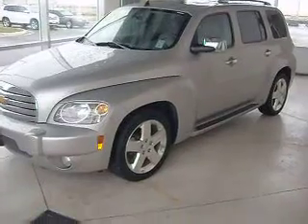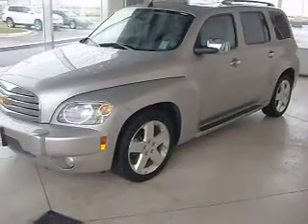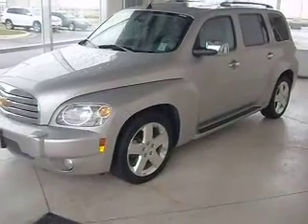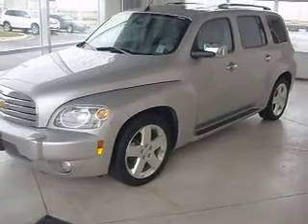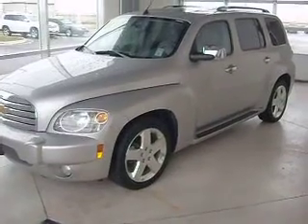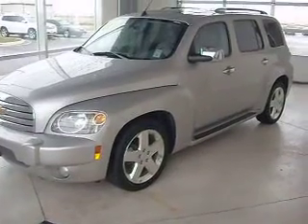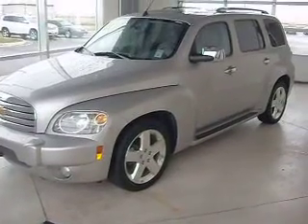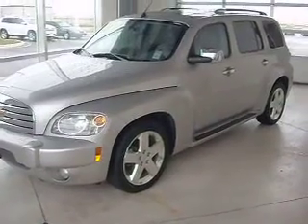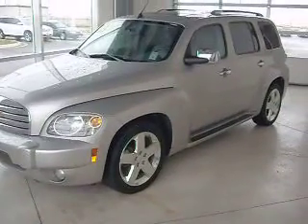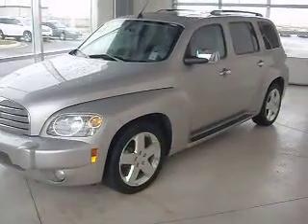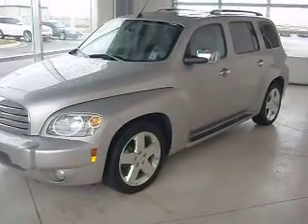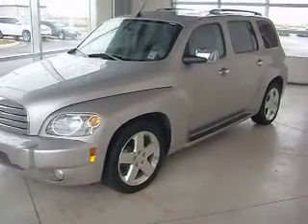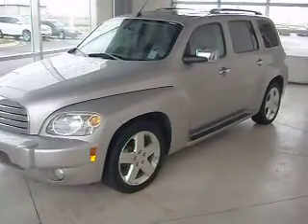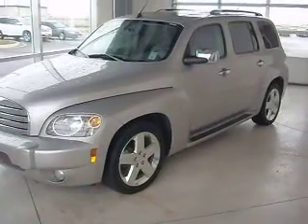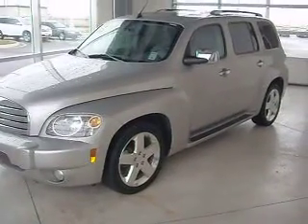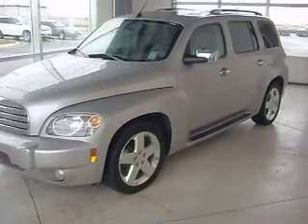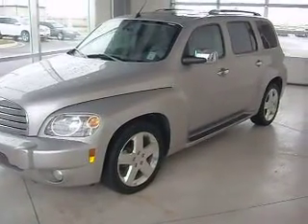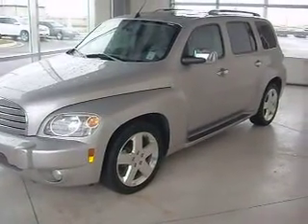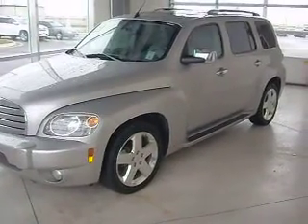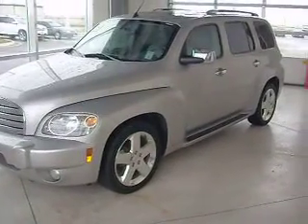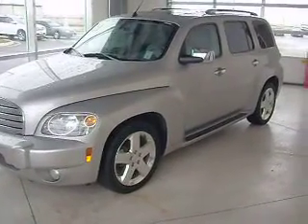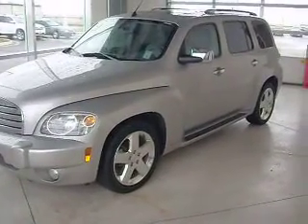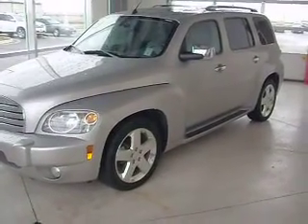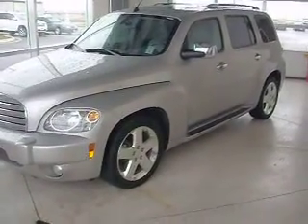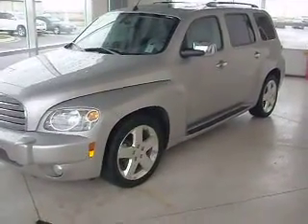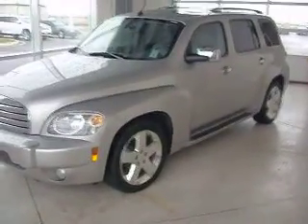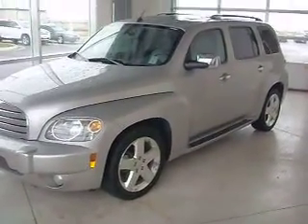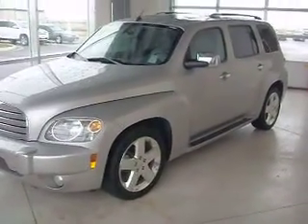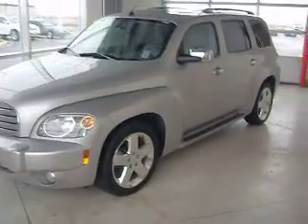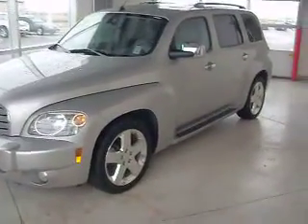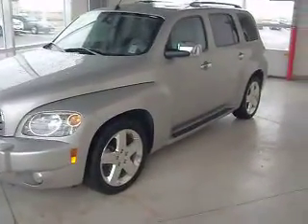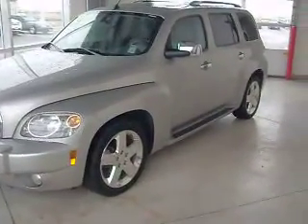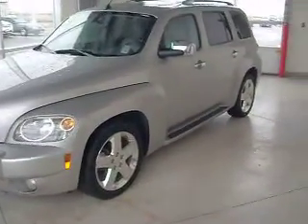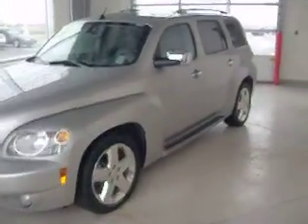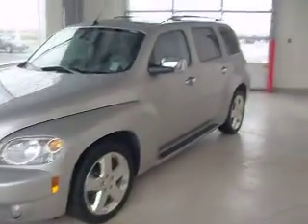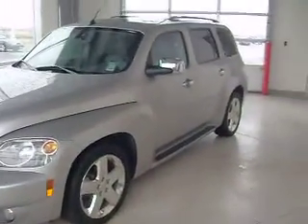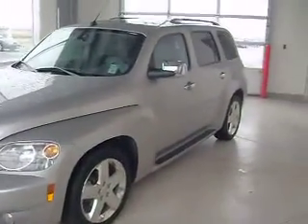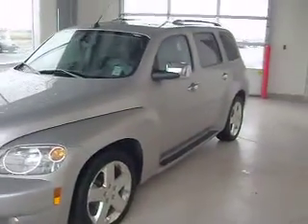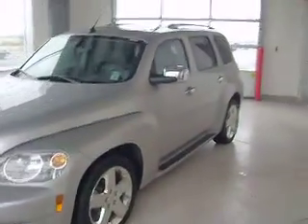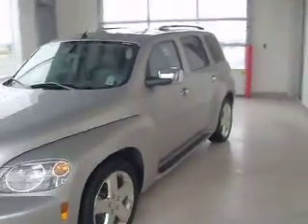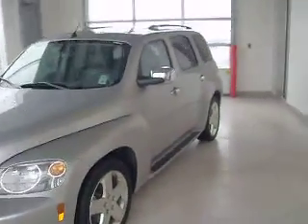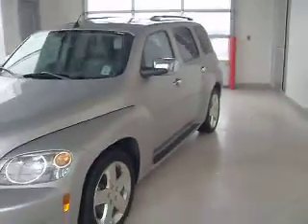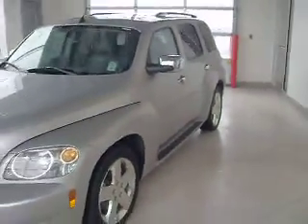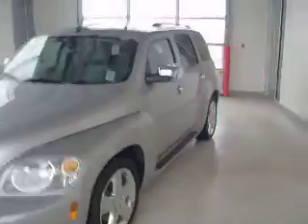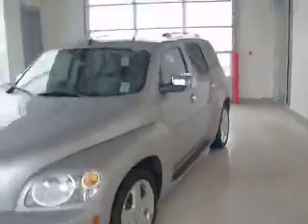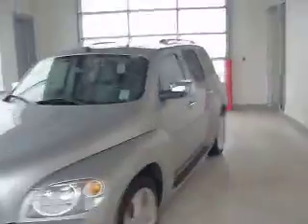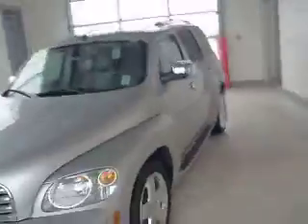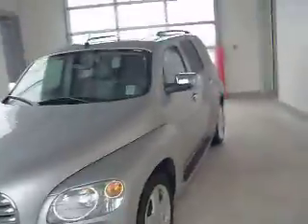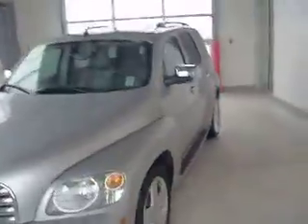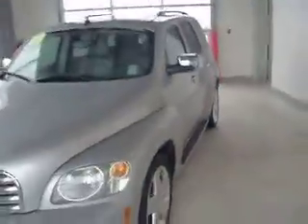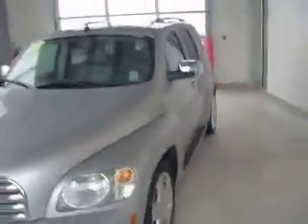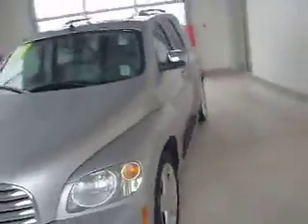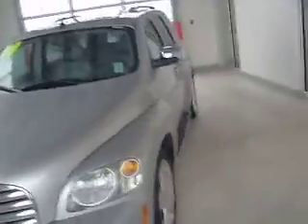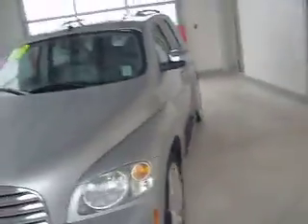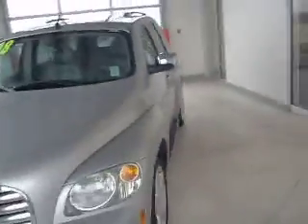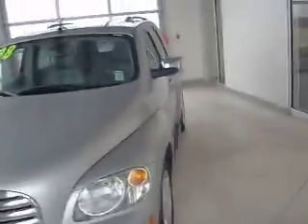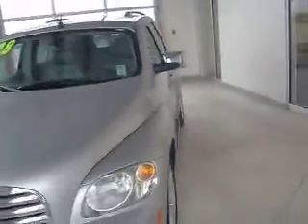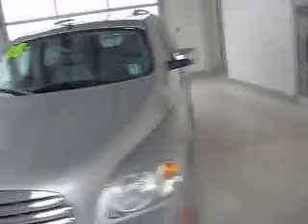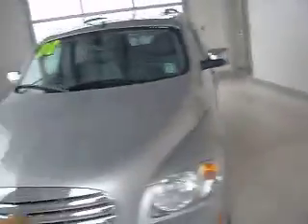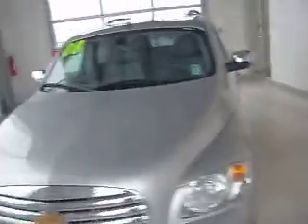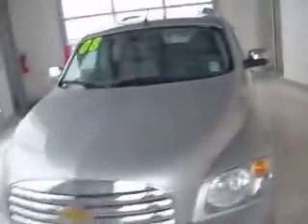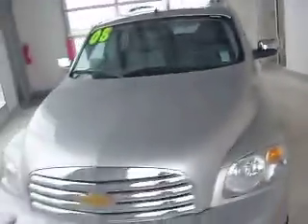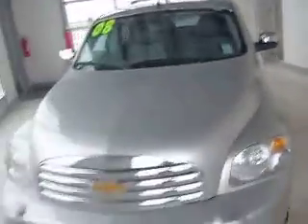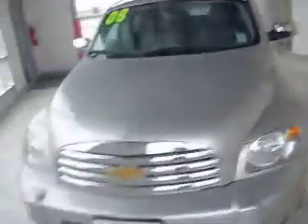This is stock number C400198. It's a 2008 Chevy HHR LT. The color of it is silver.